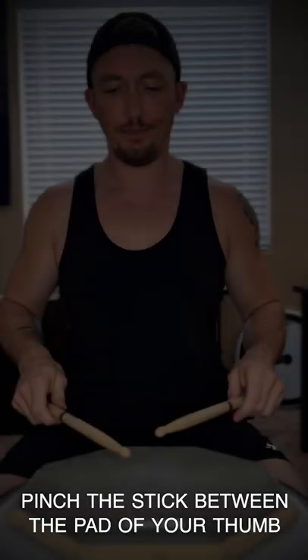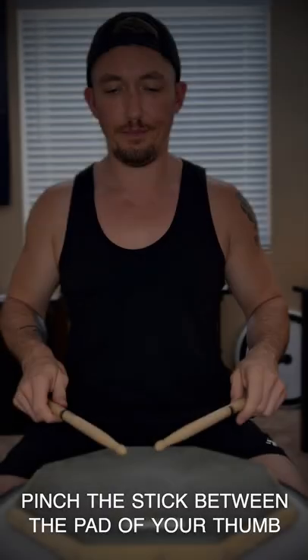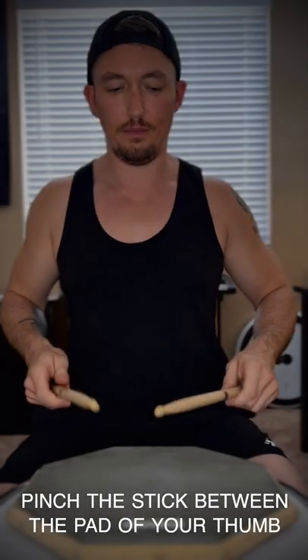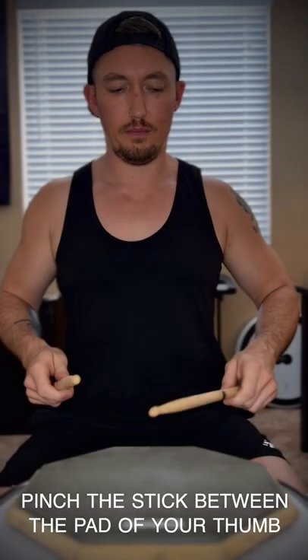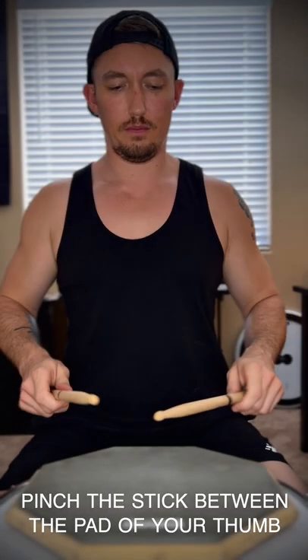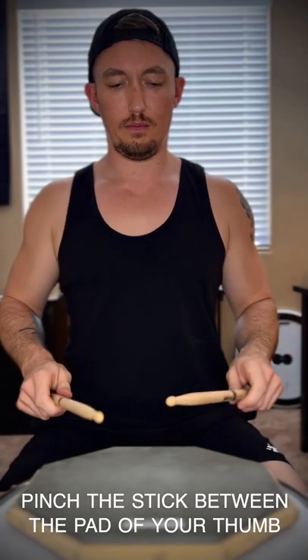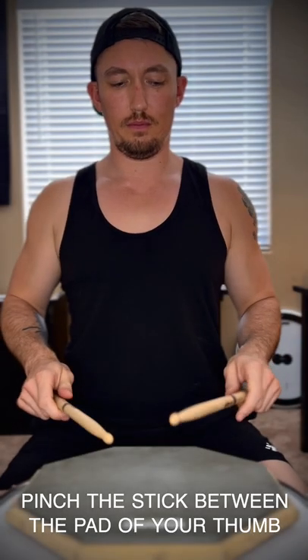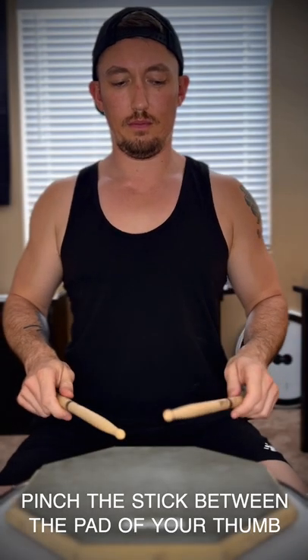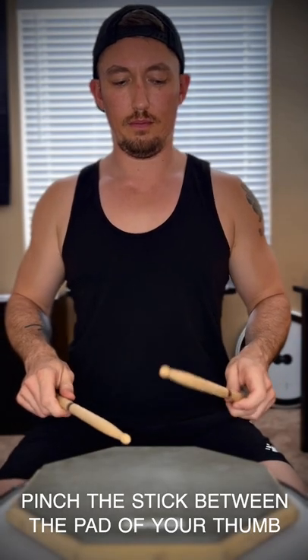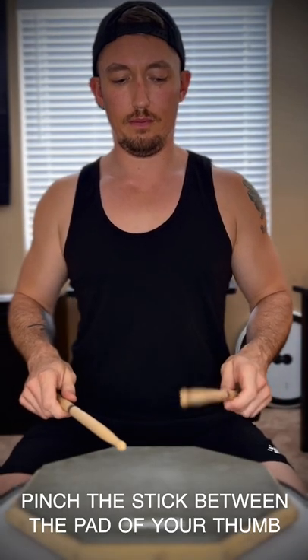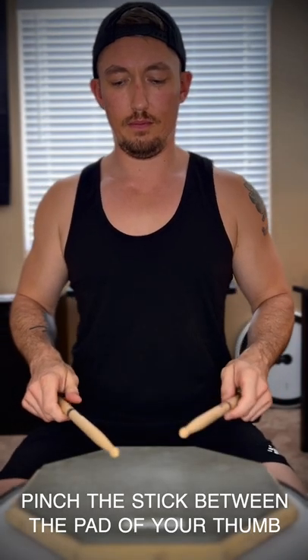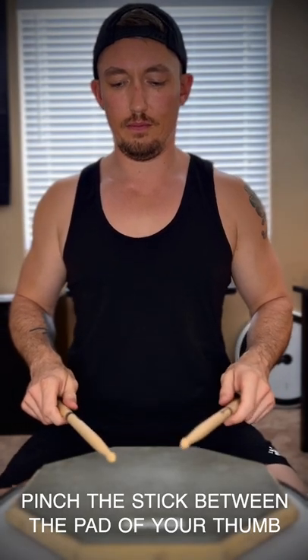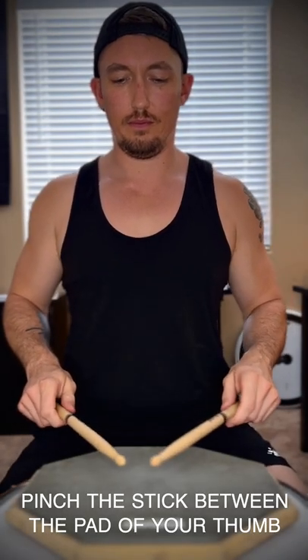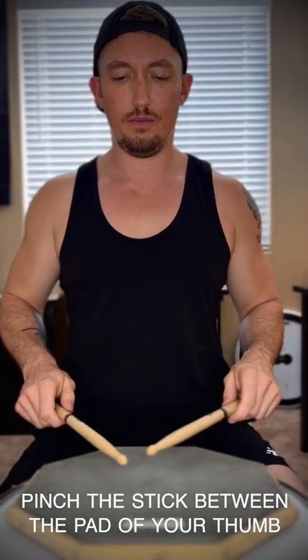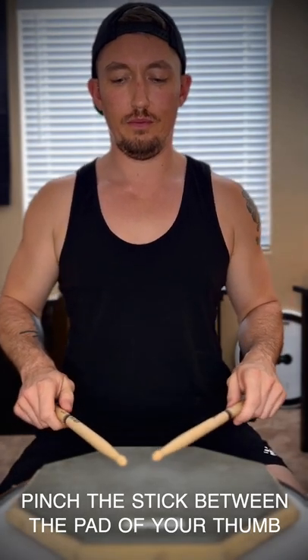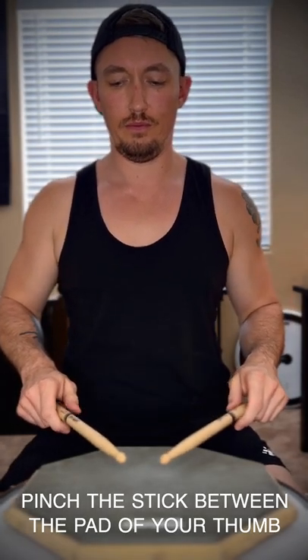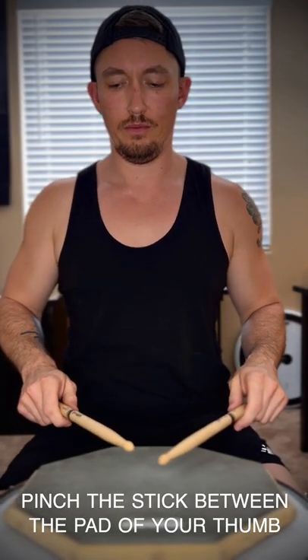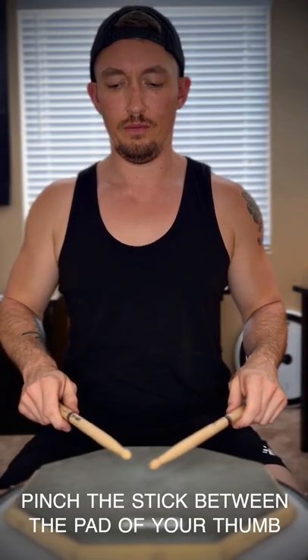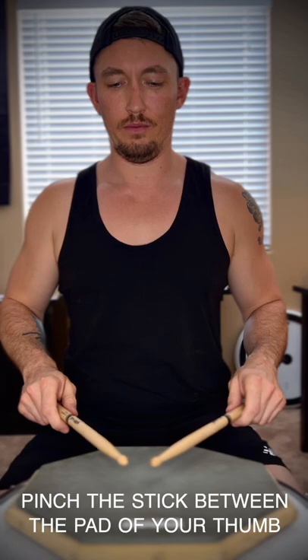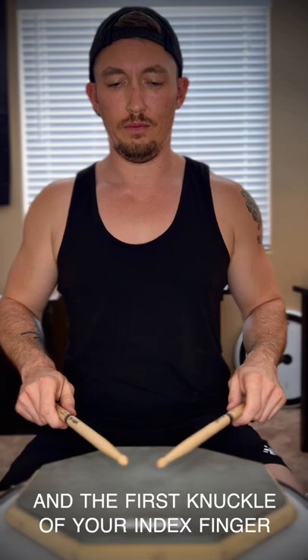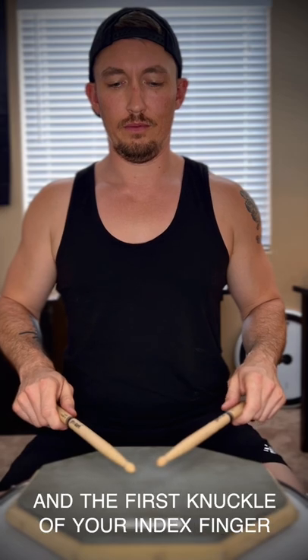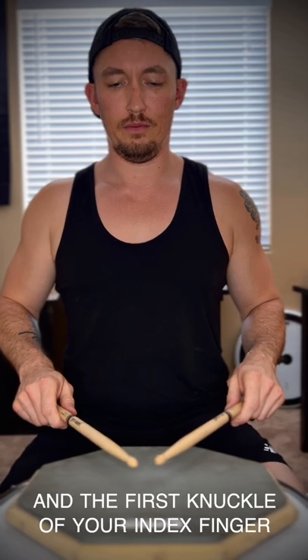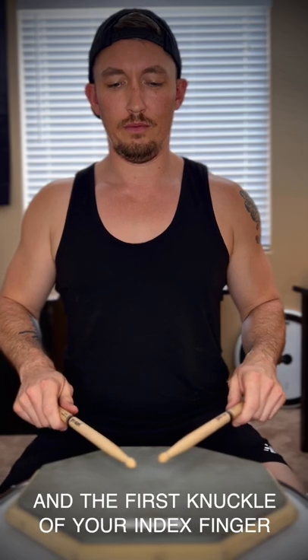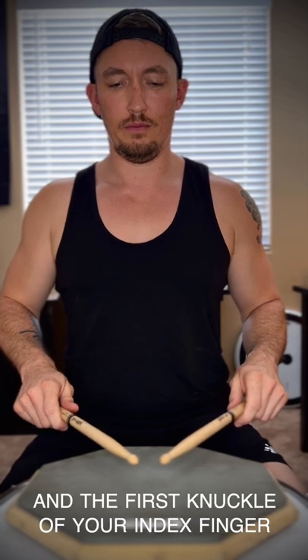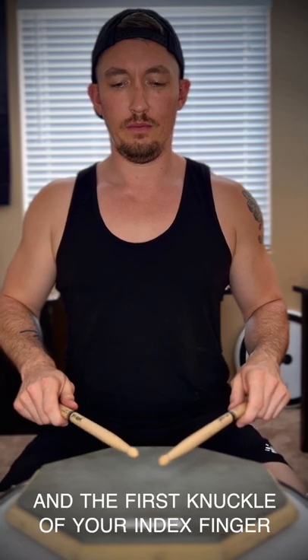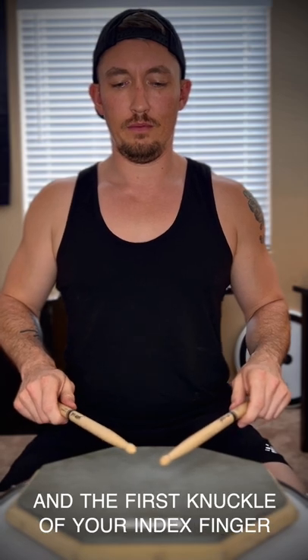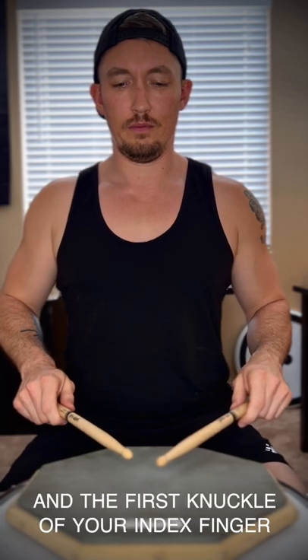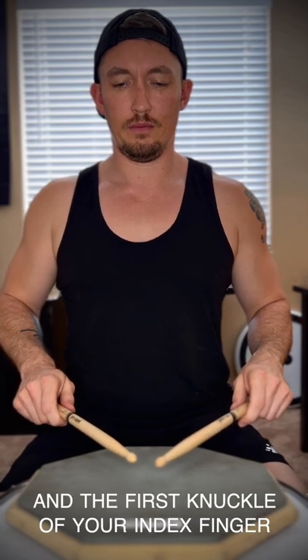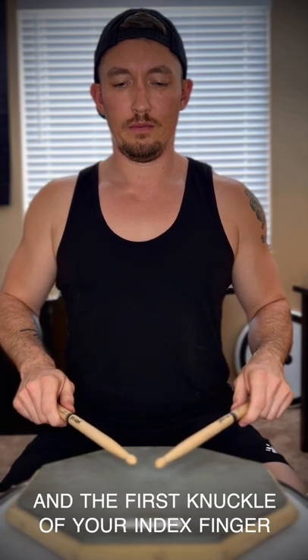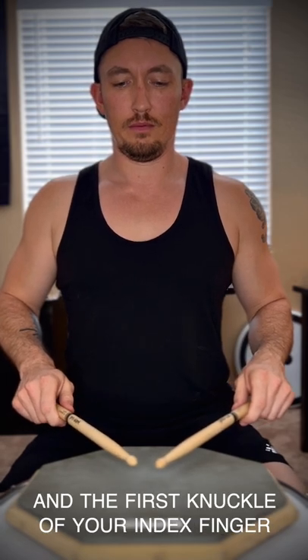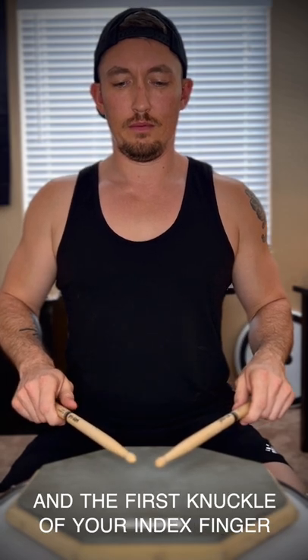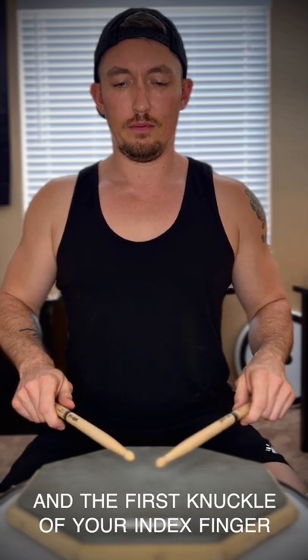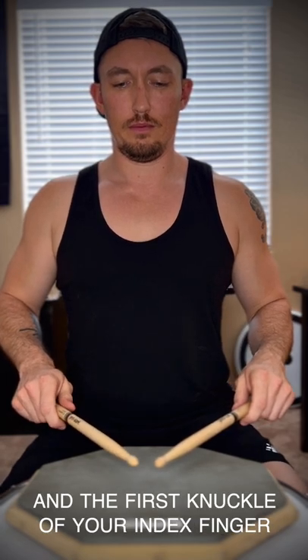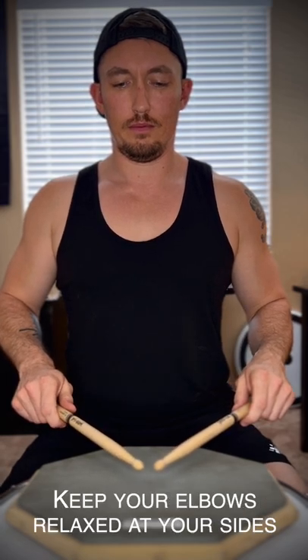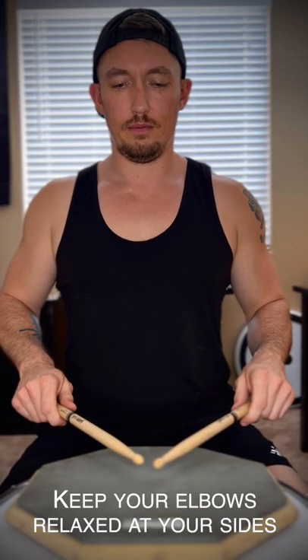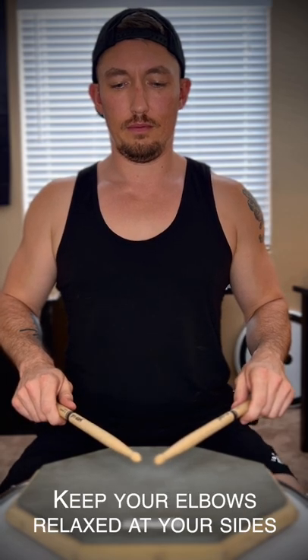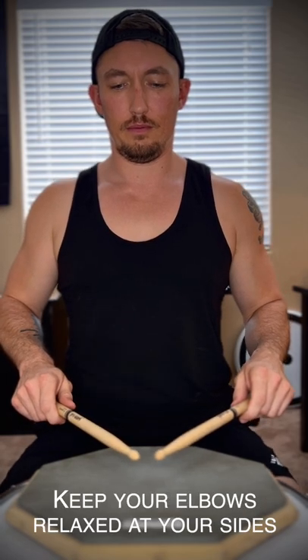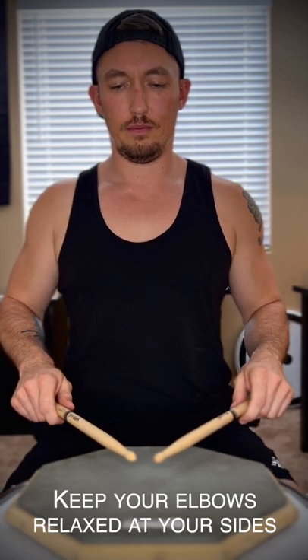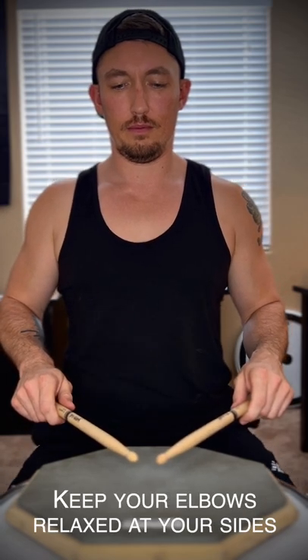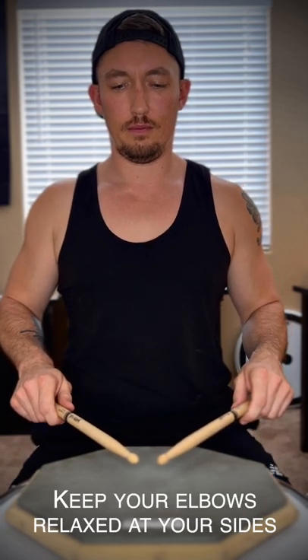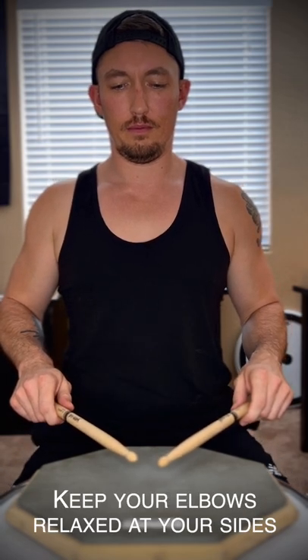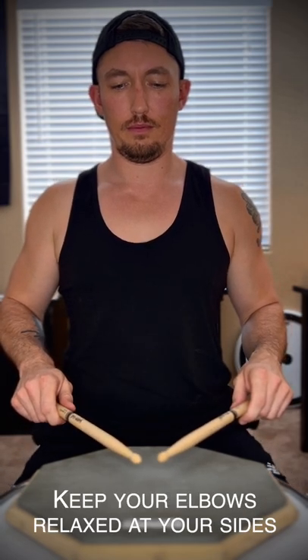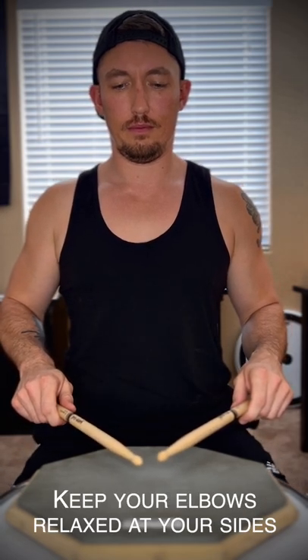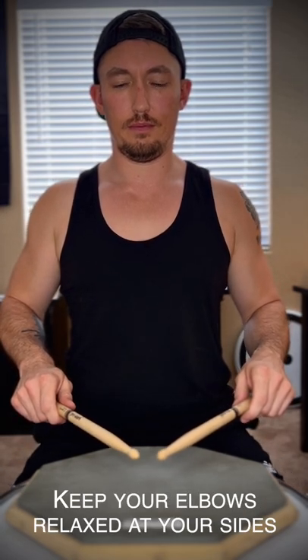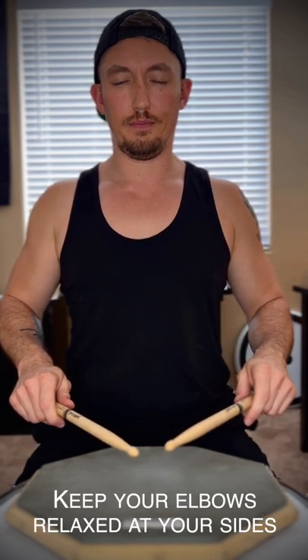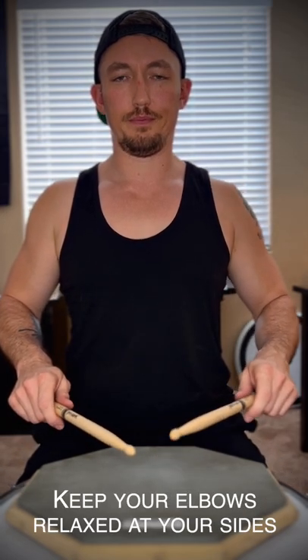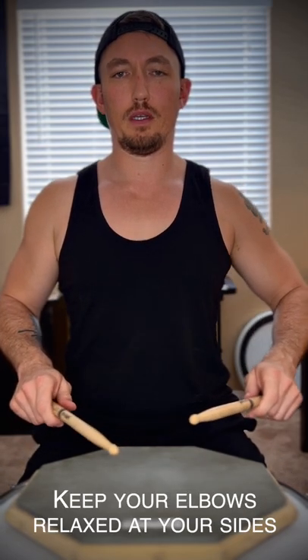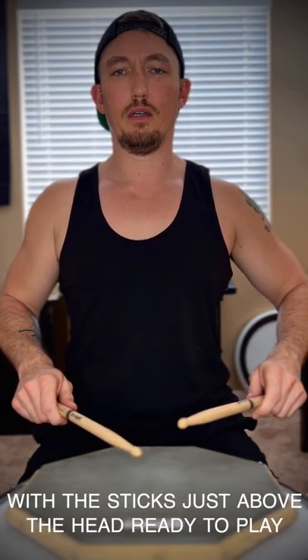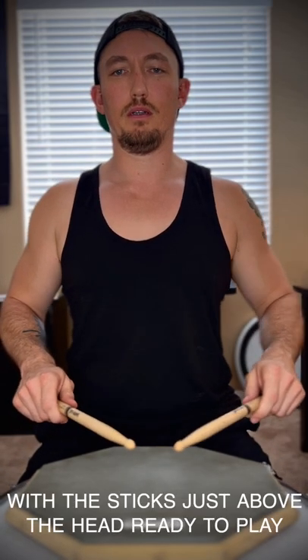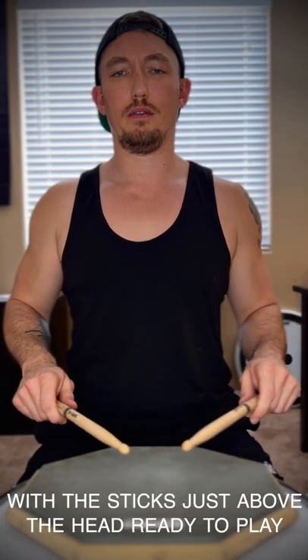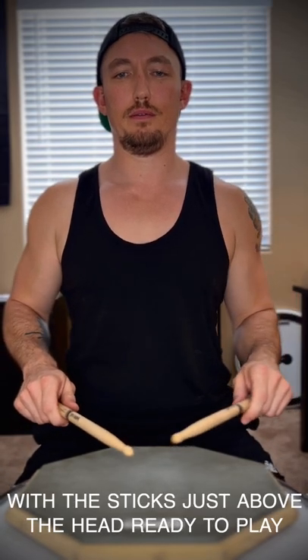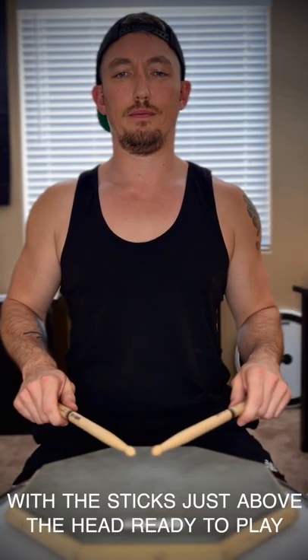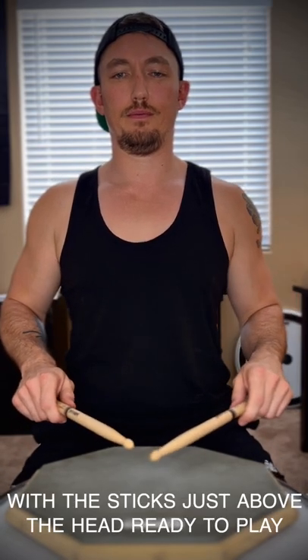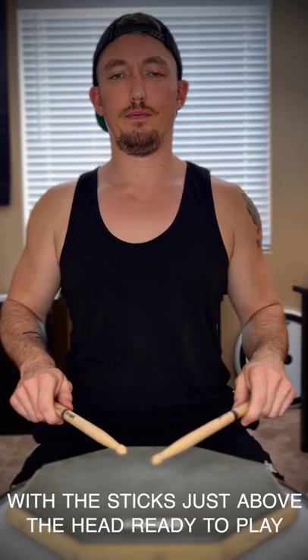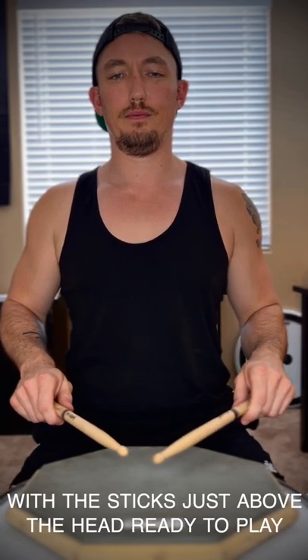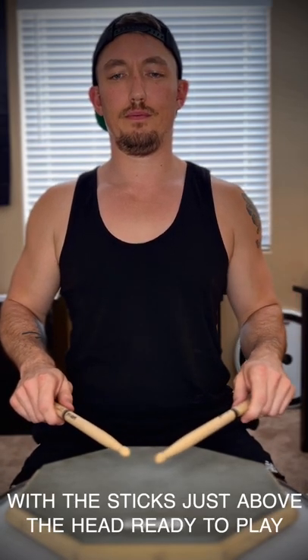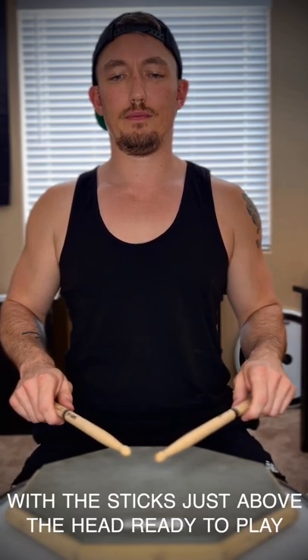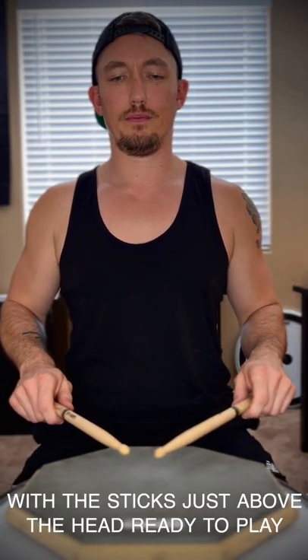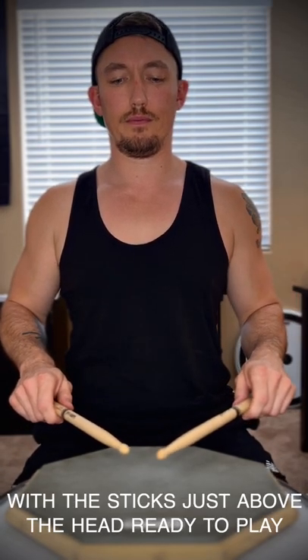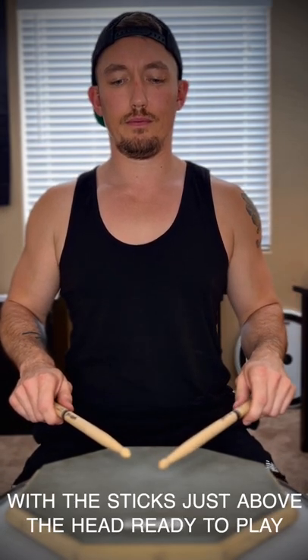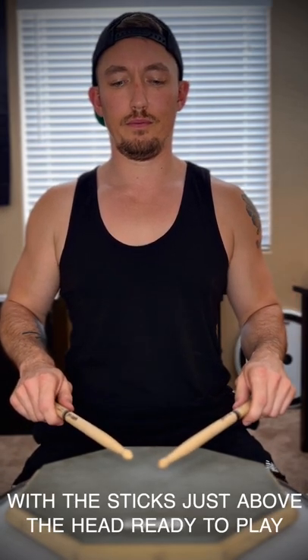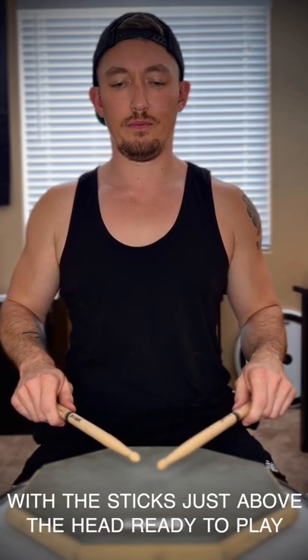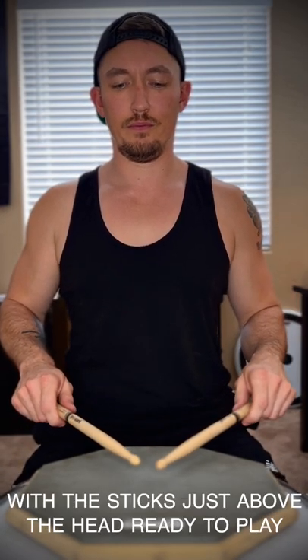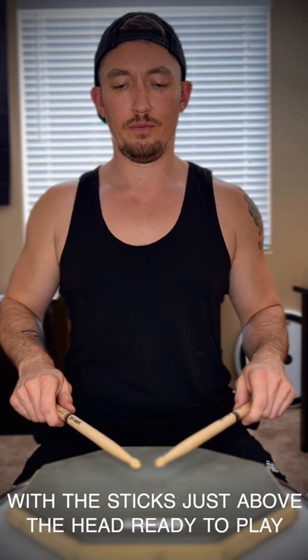Pinch the stick between the pad of your thumb and the first knuckle of your index finger. Keep your elbows relaxed at your sides with the sticks just above the head, ready to play.